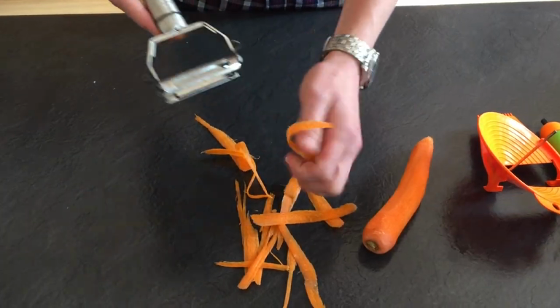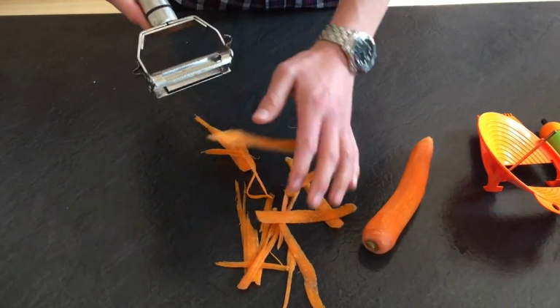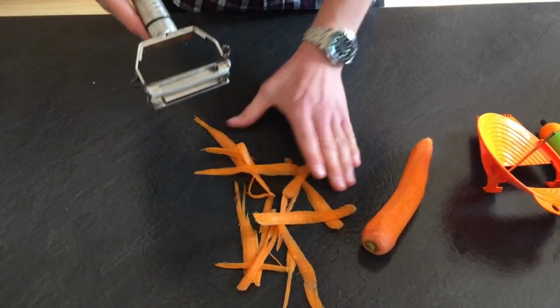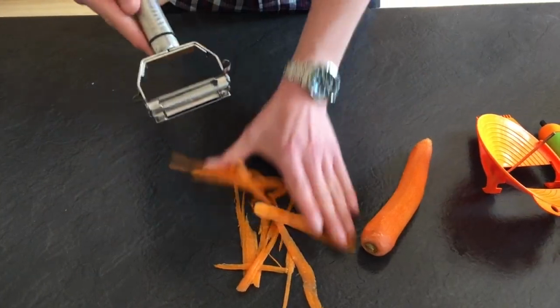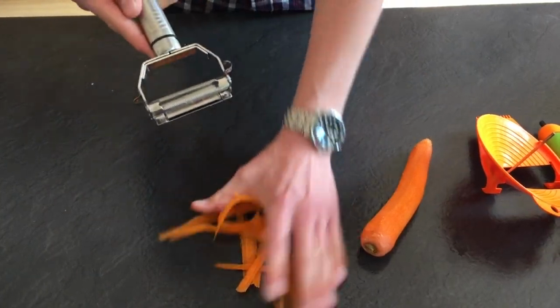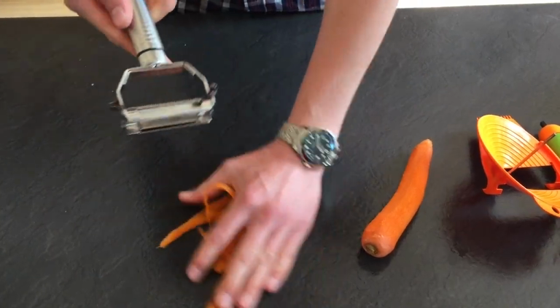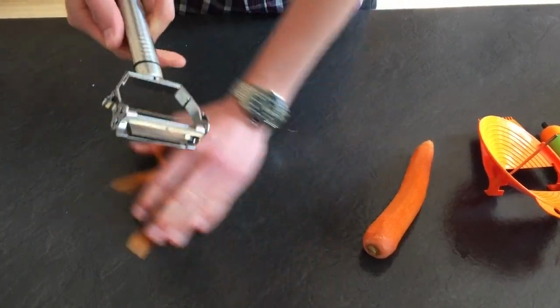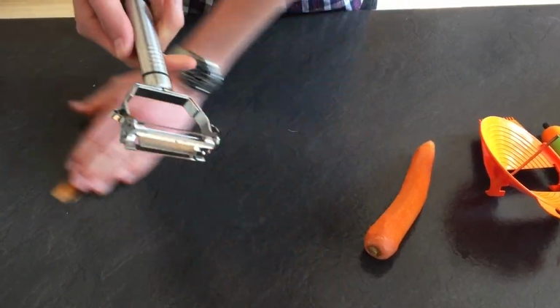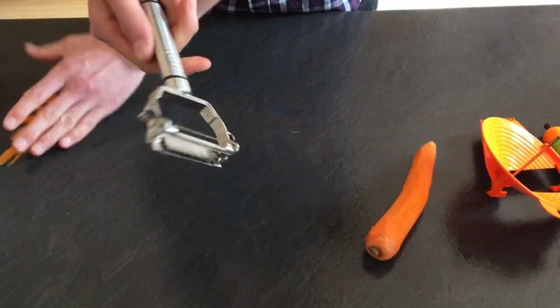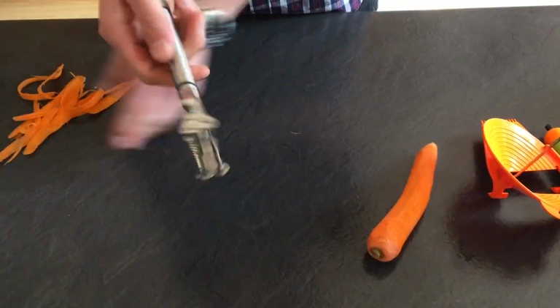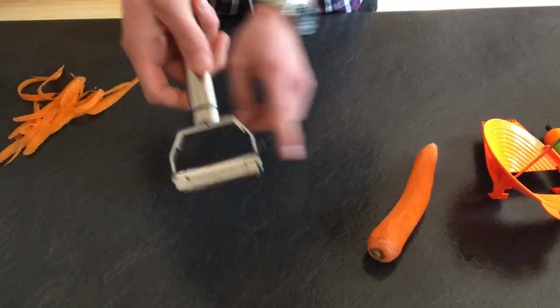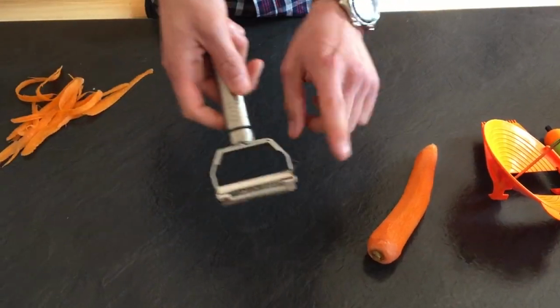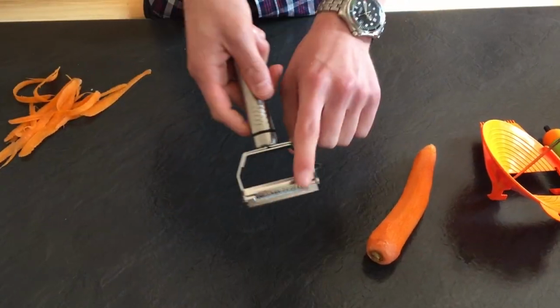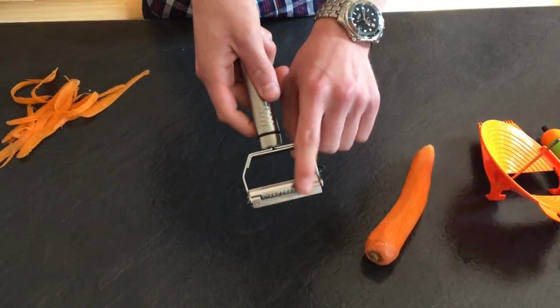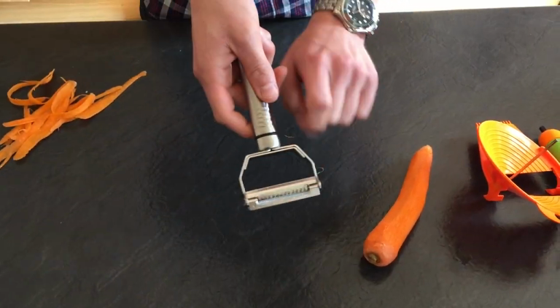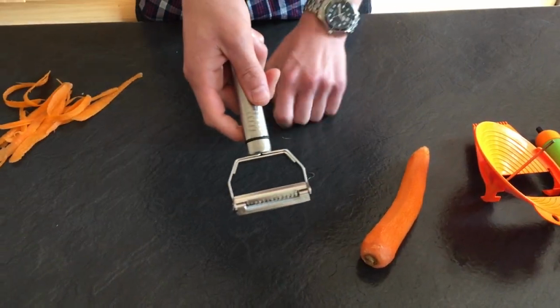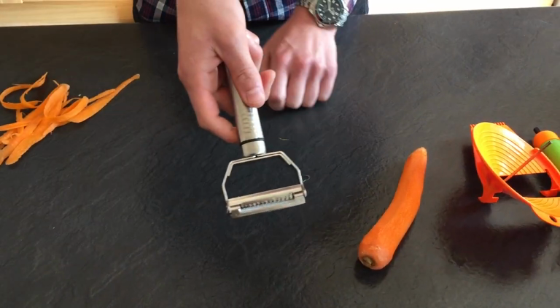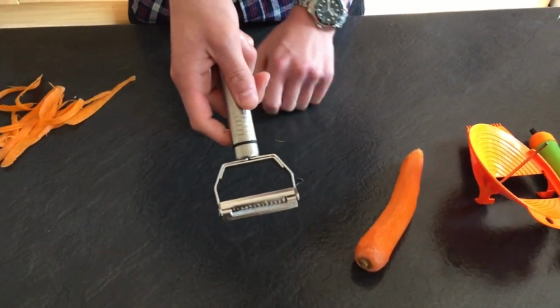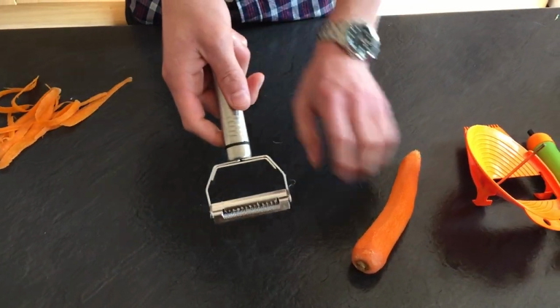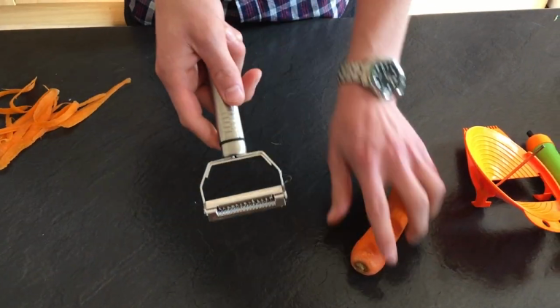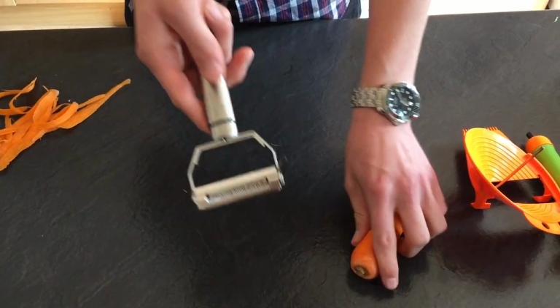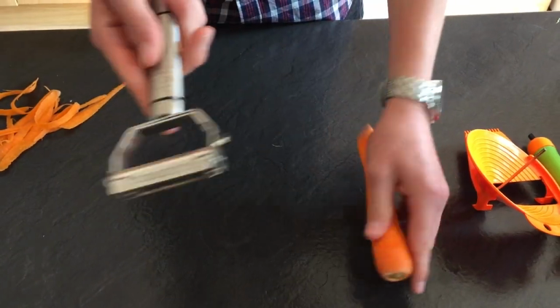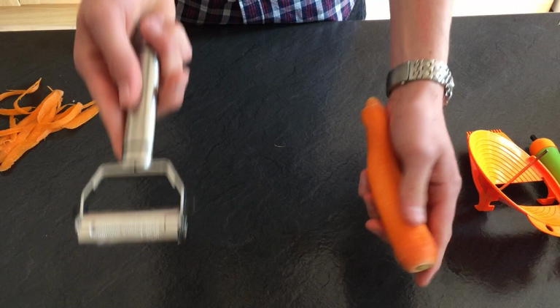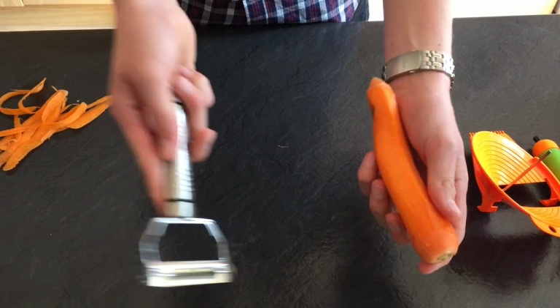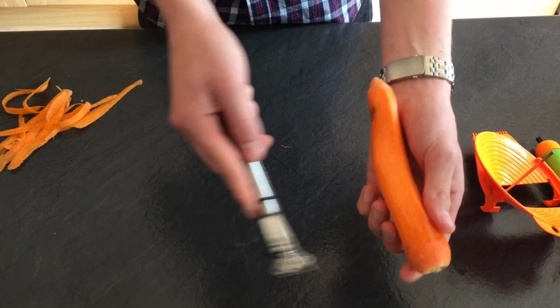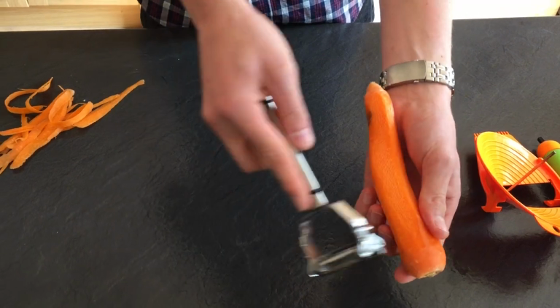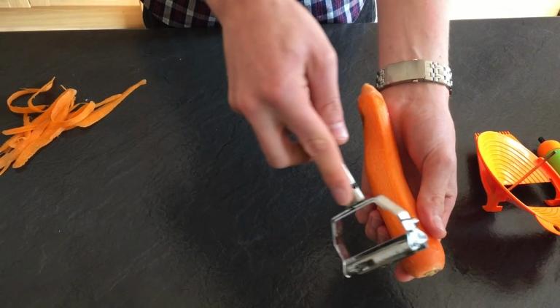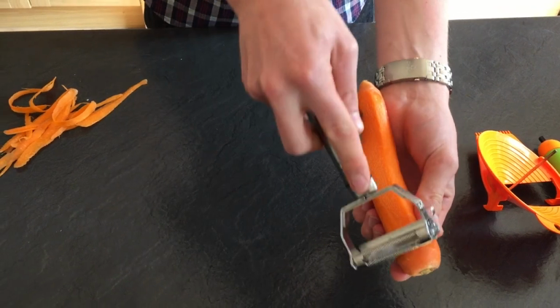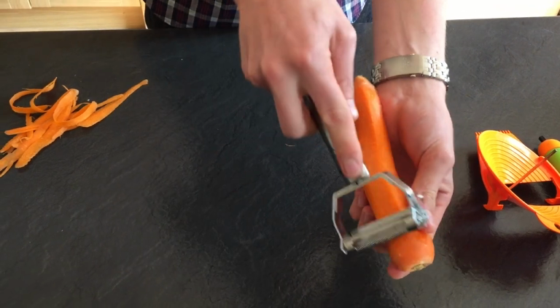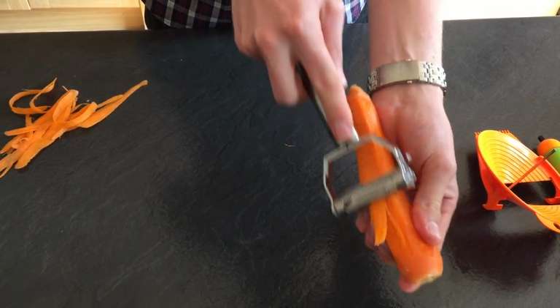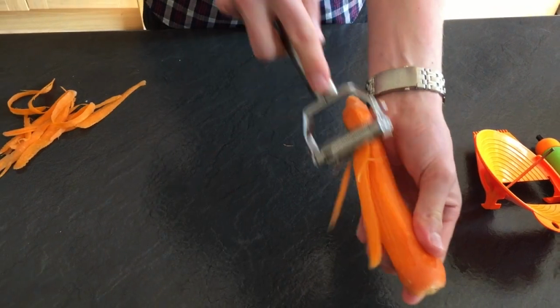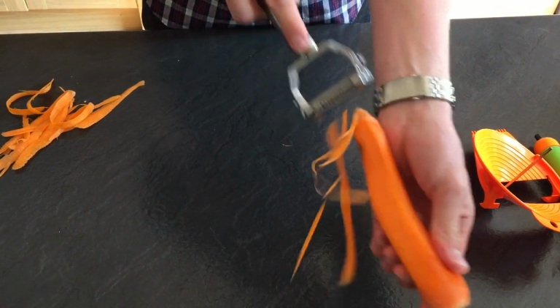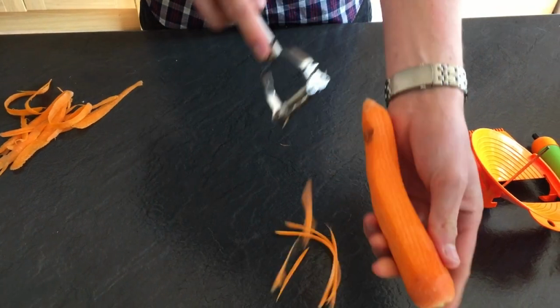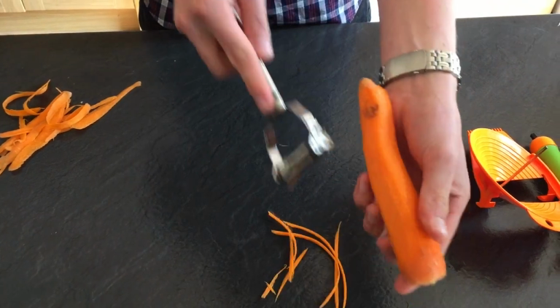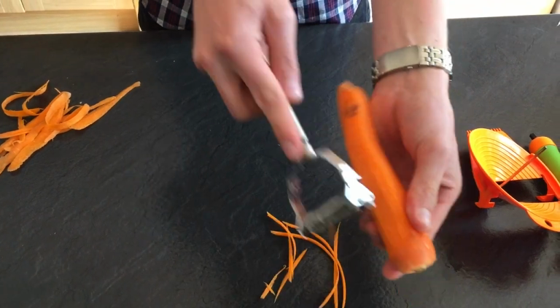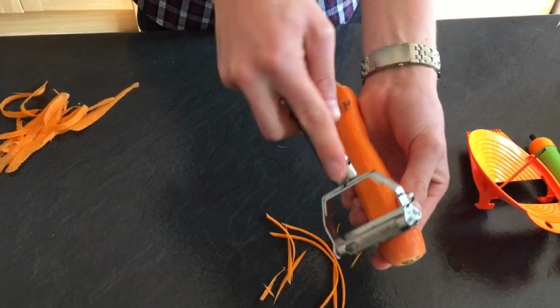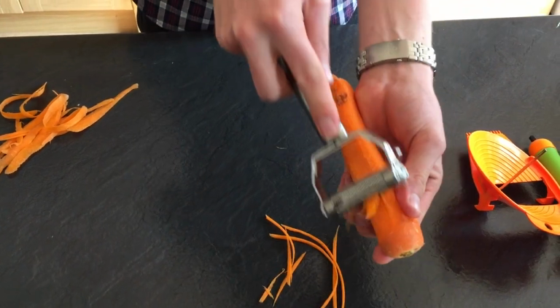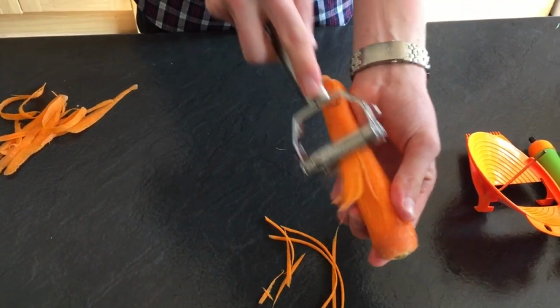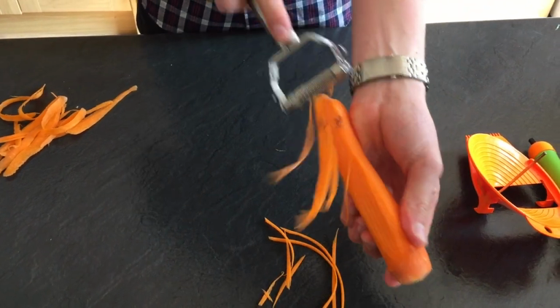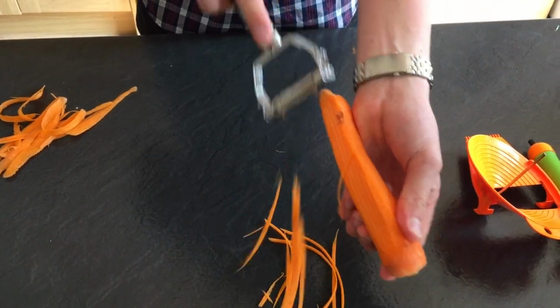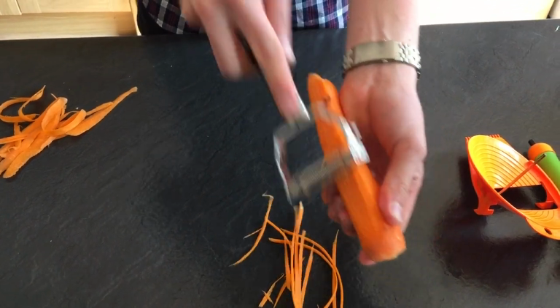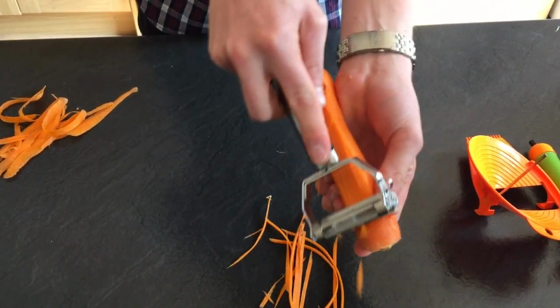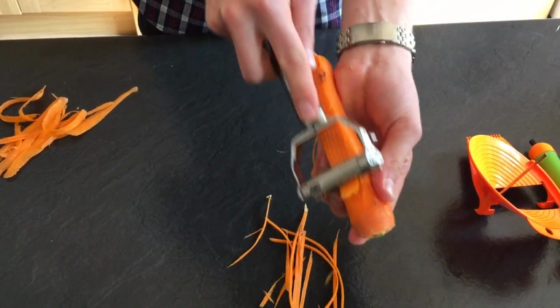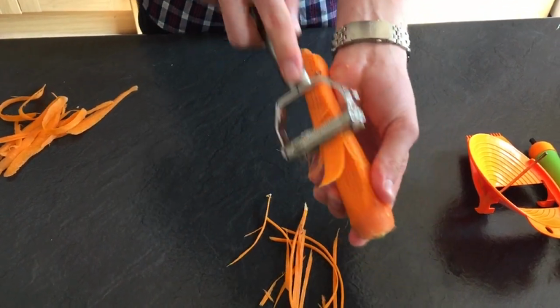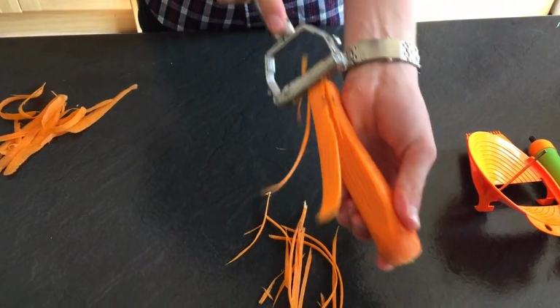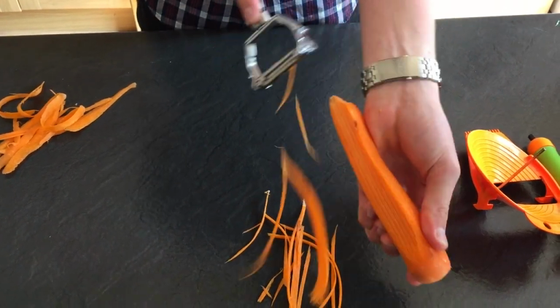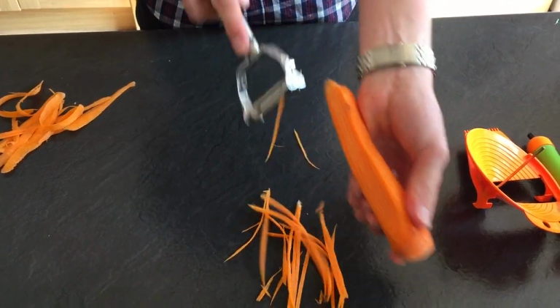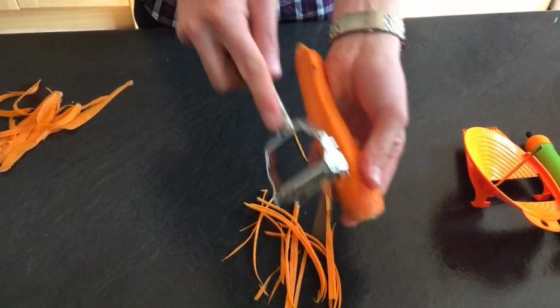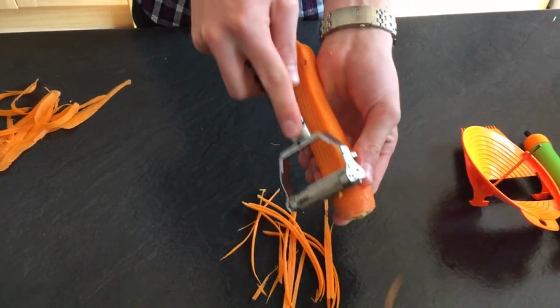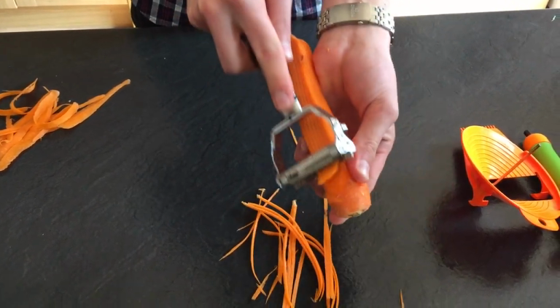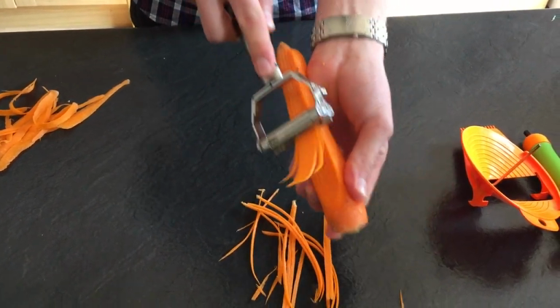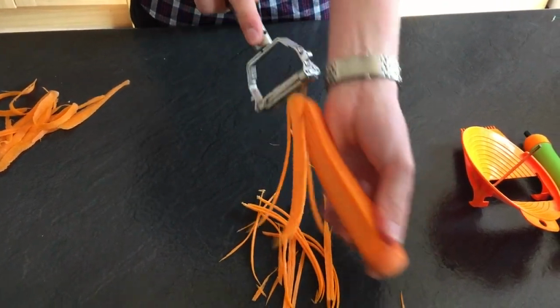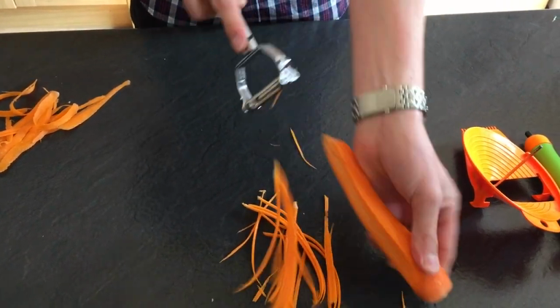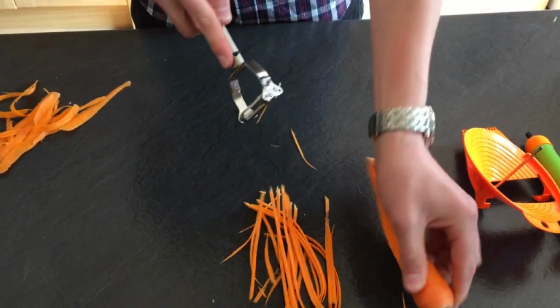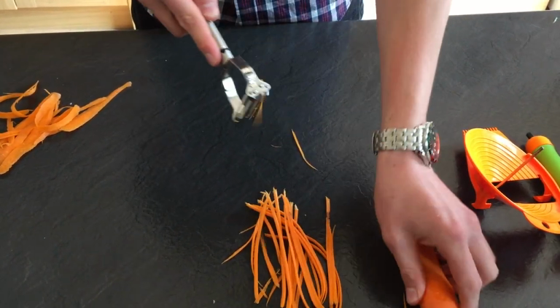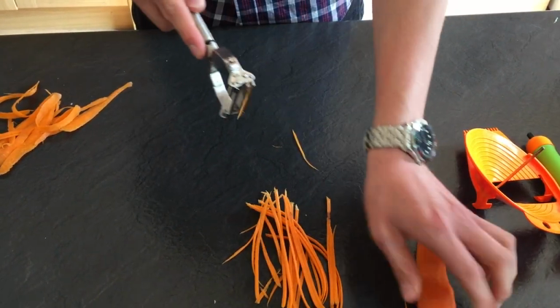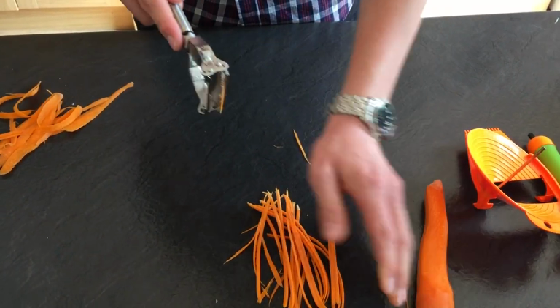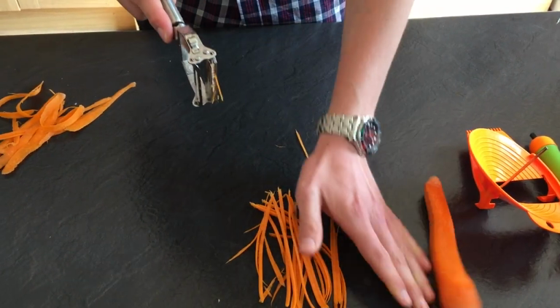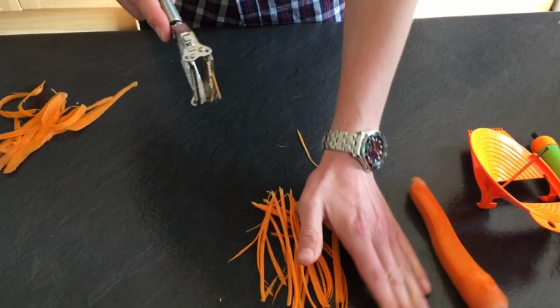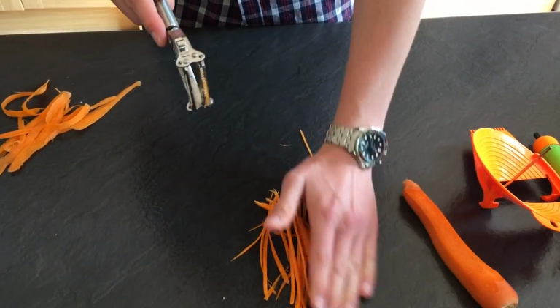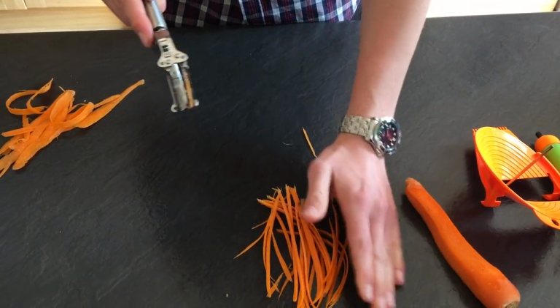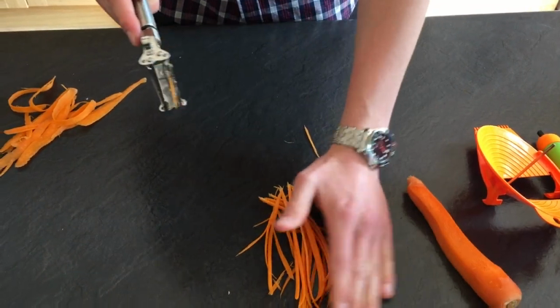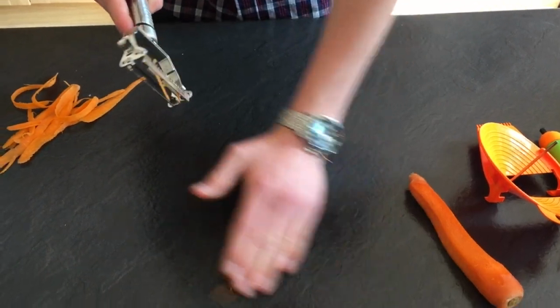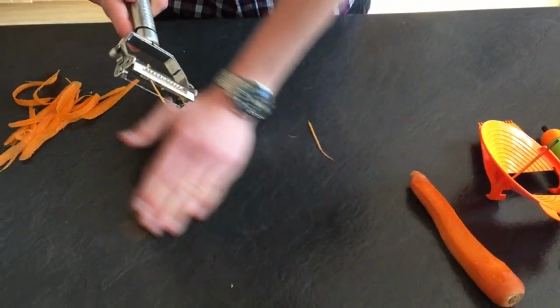Flip the blade over to the julienne blade, then for example you can do salads, coleslaw or stir-fries, really quickly and really easily.